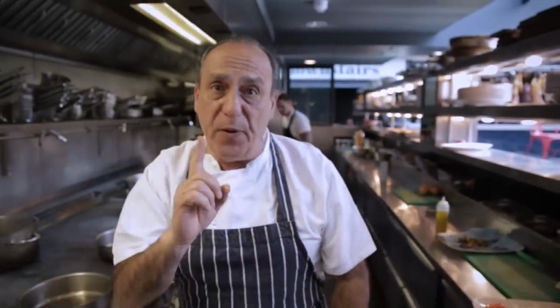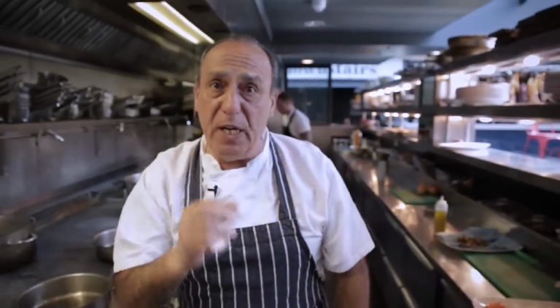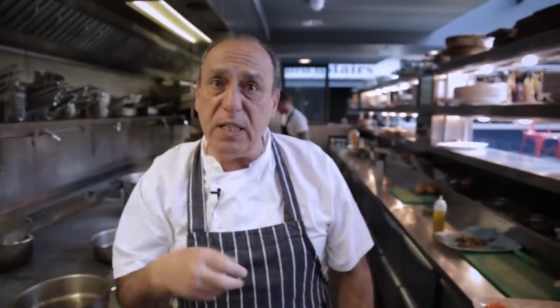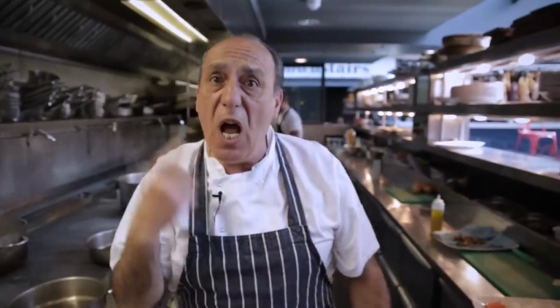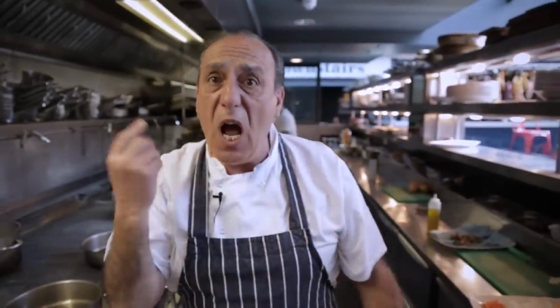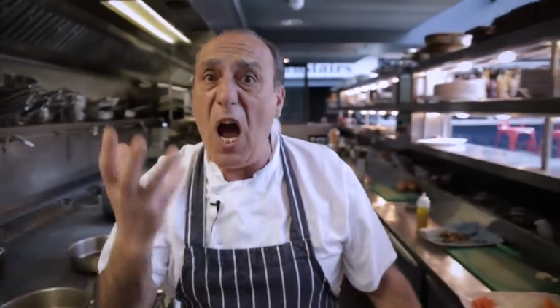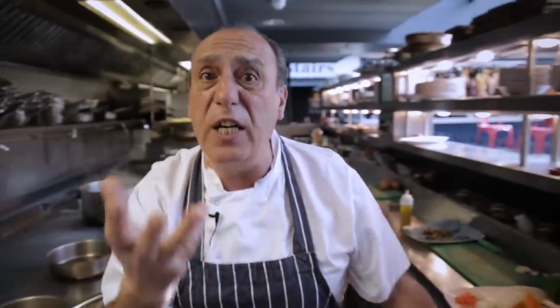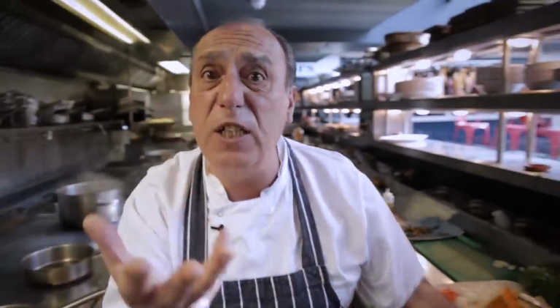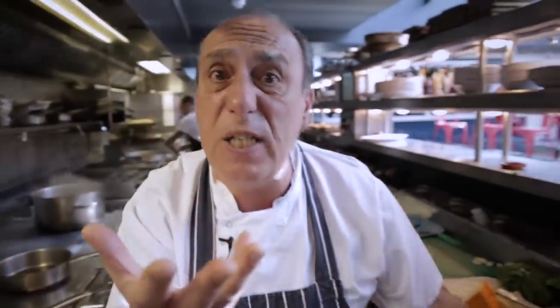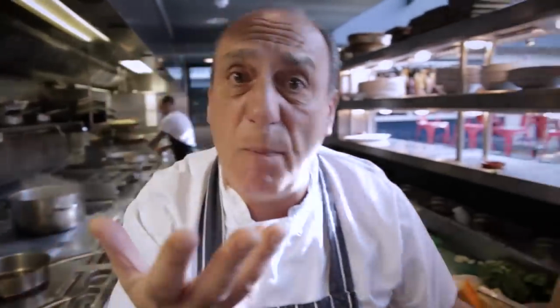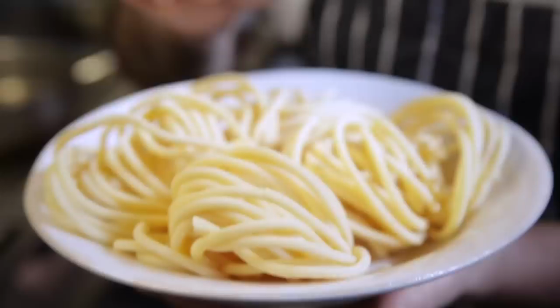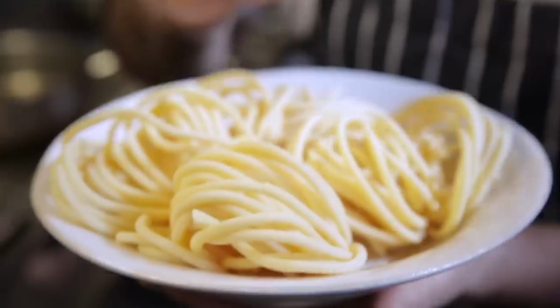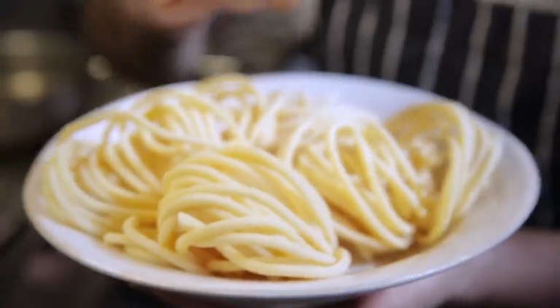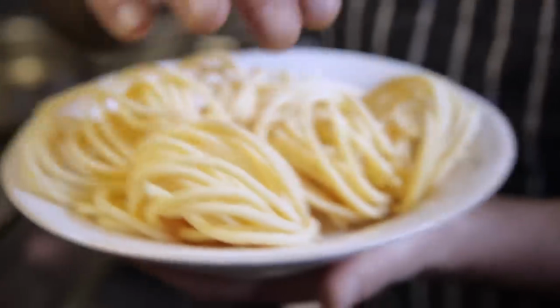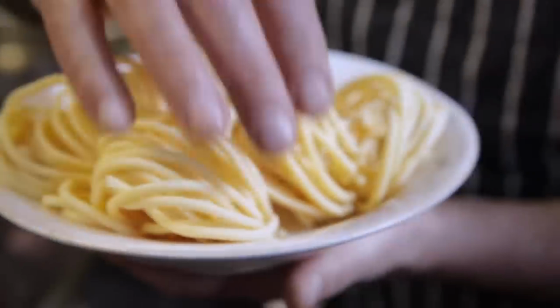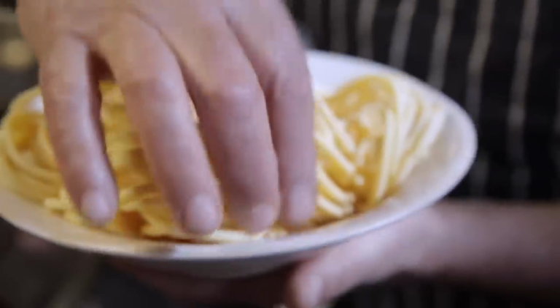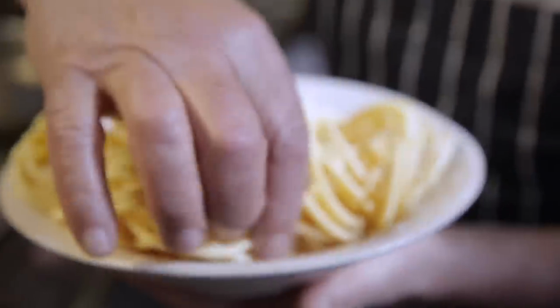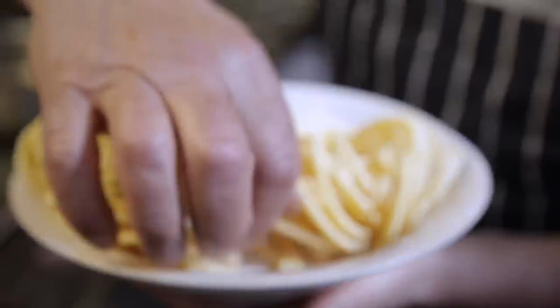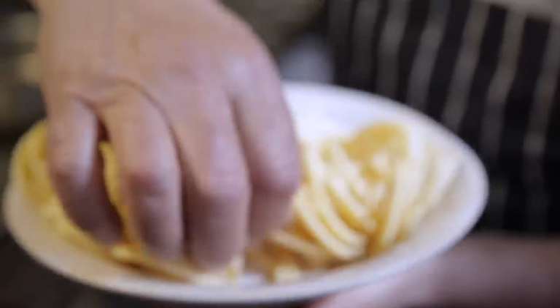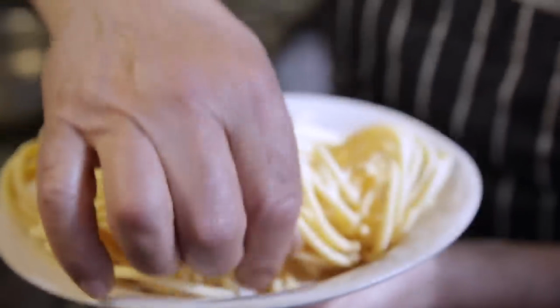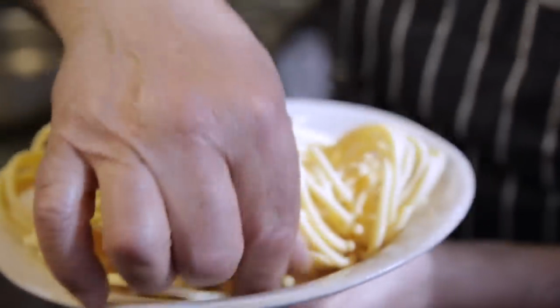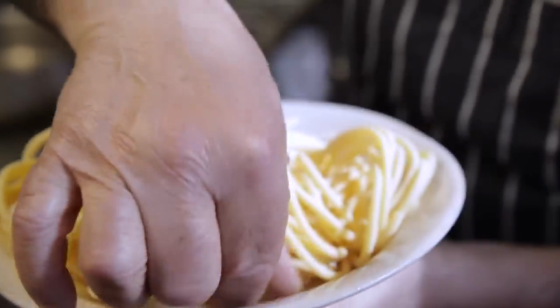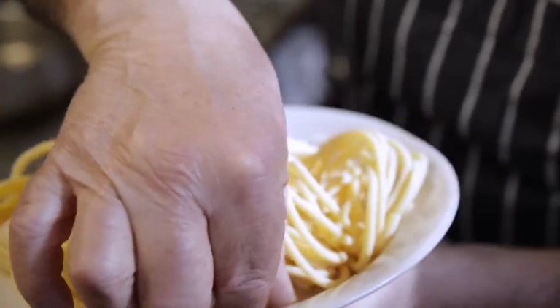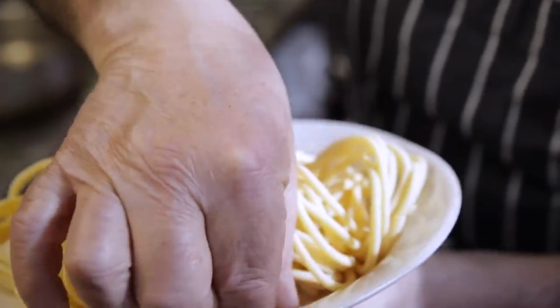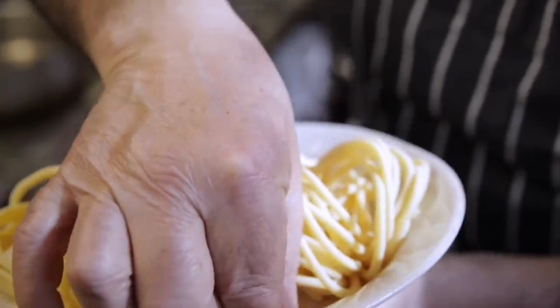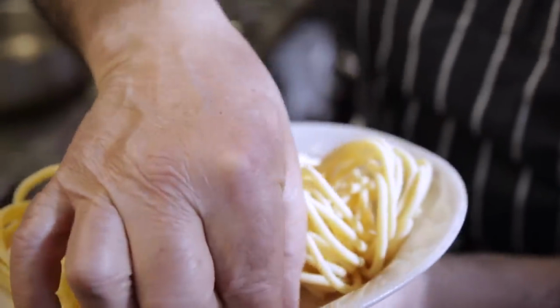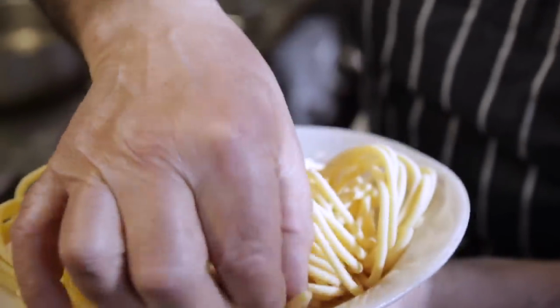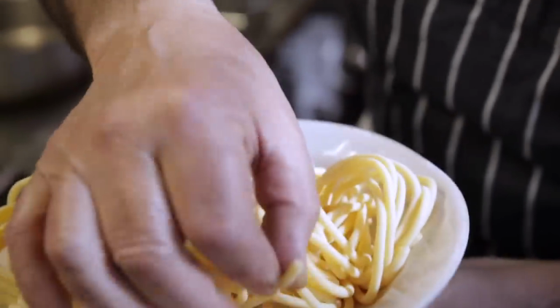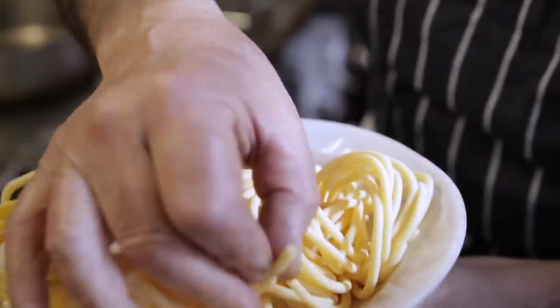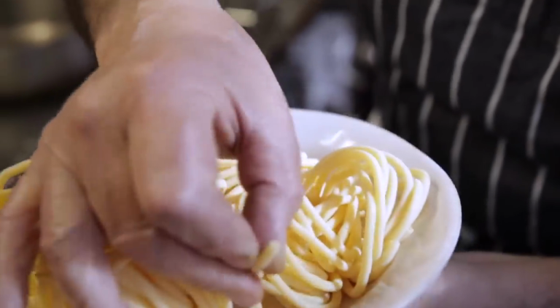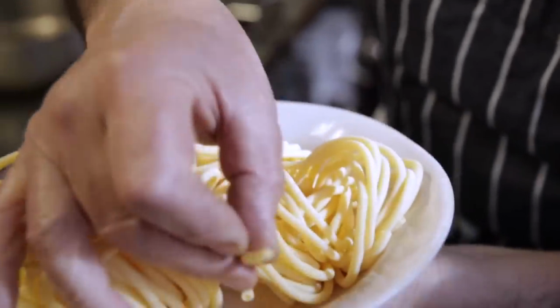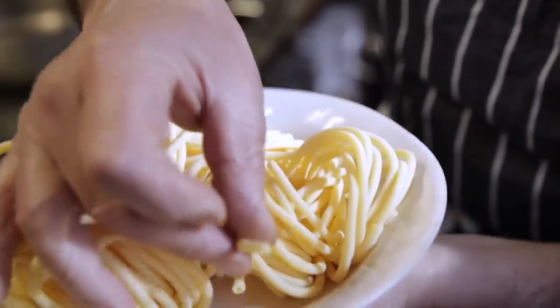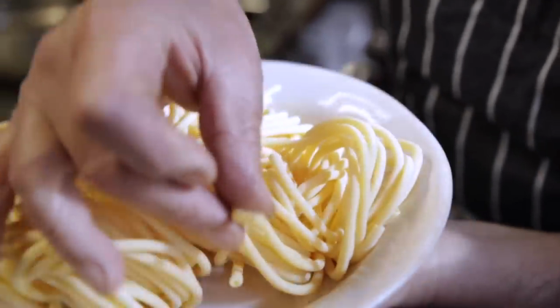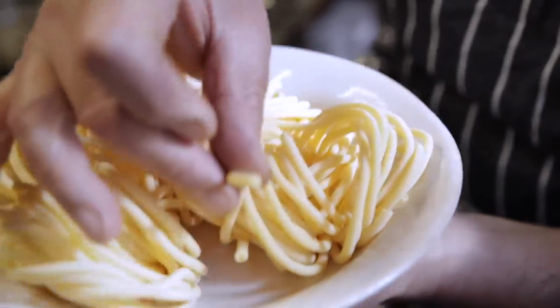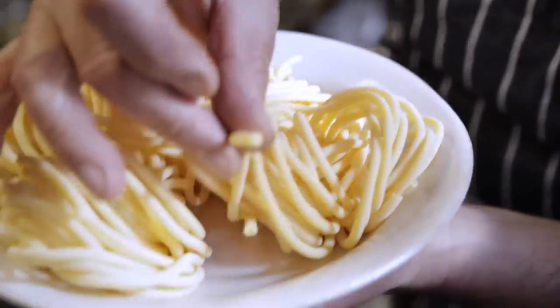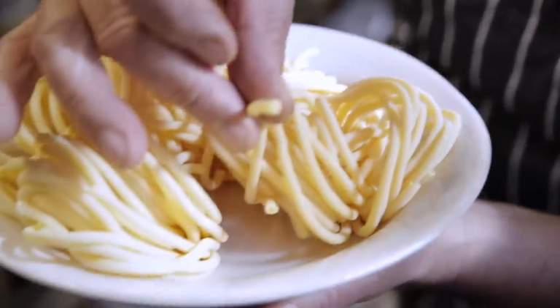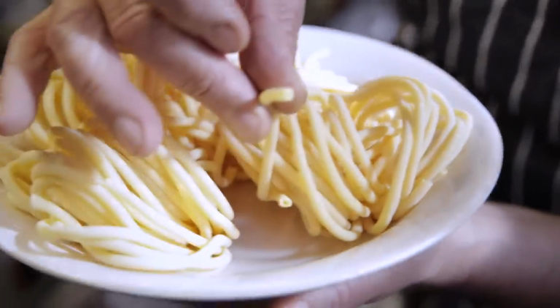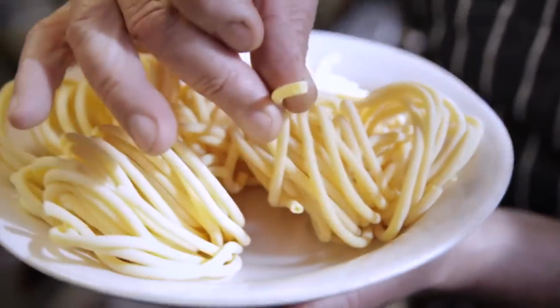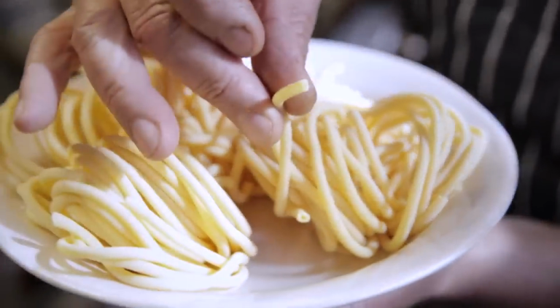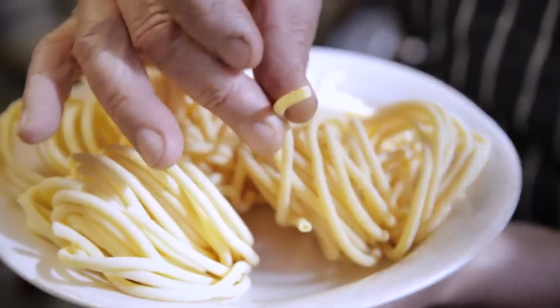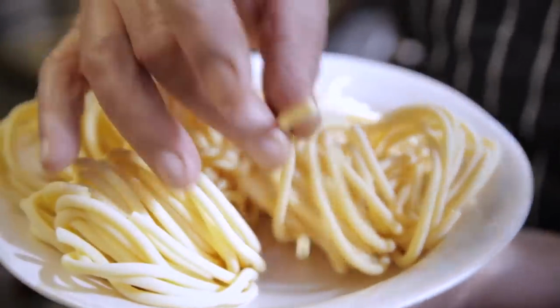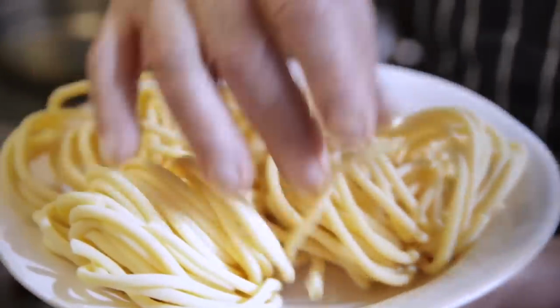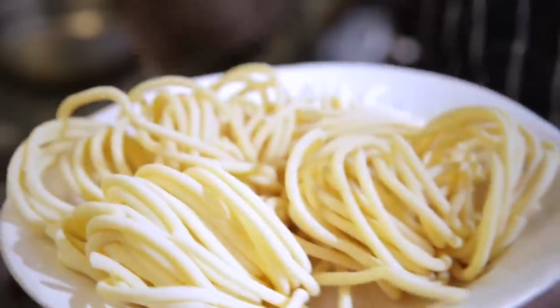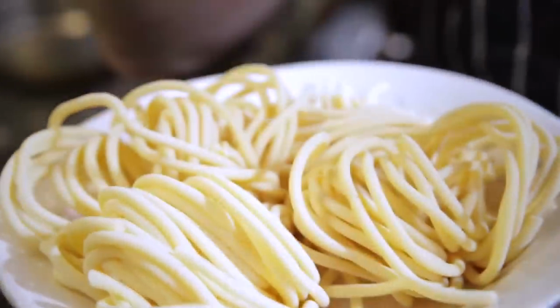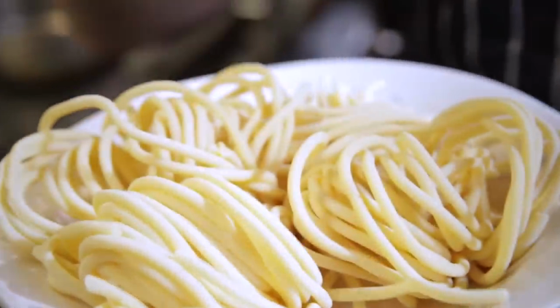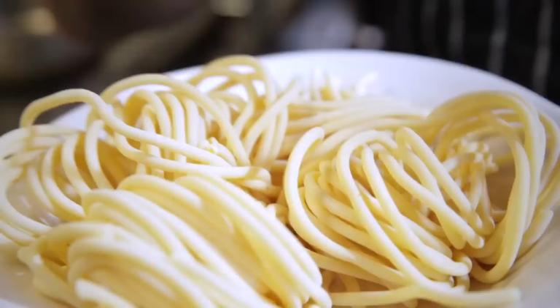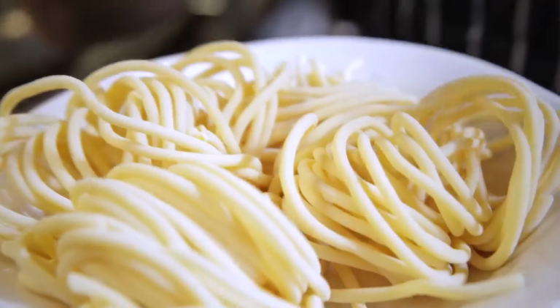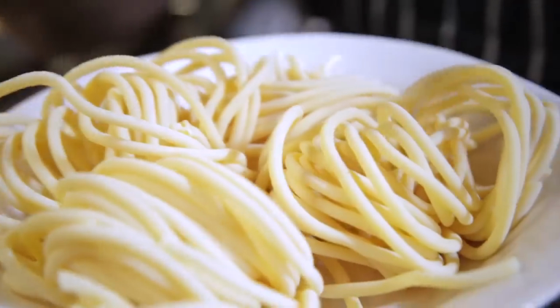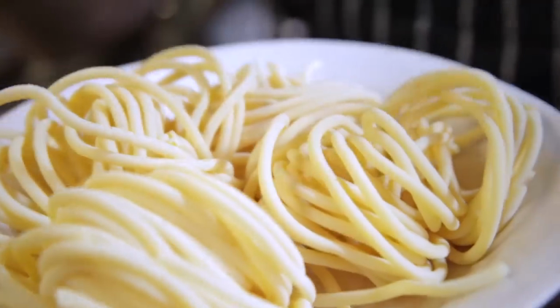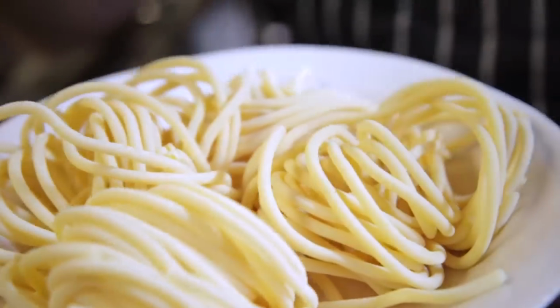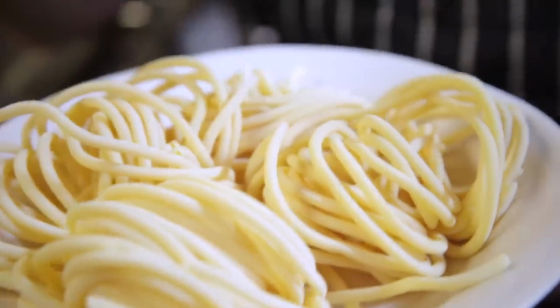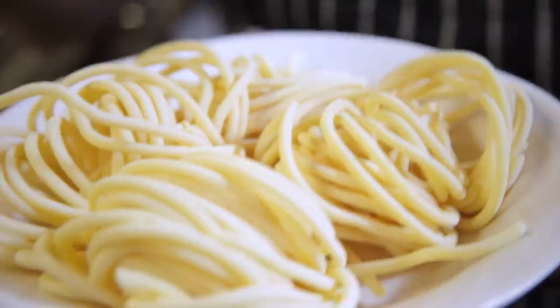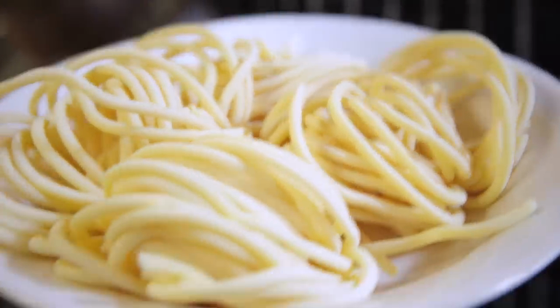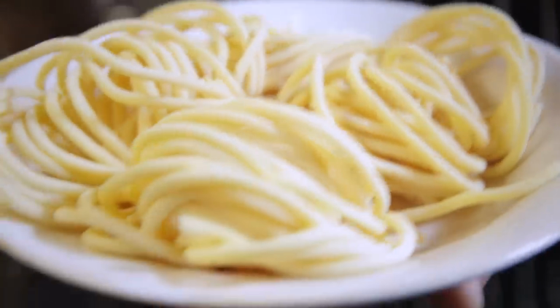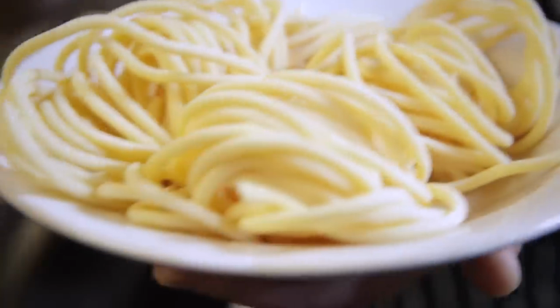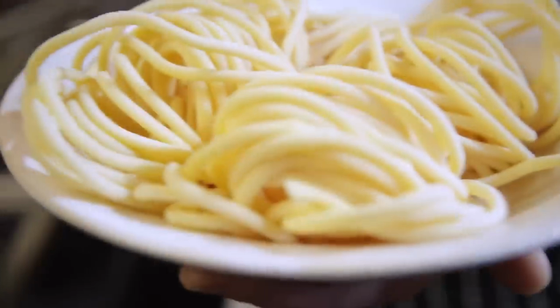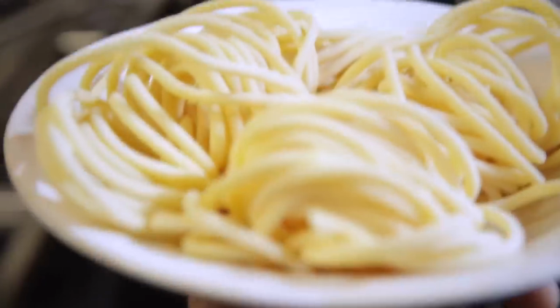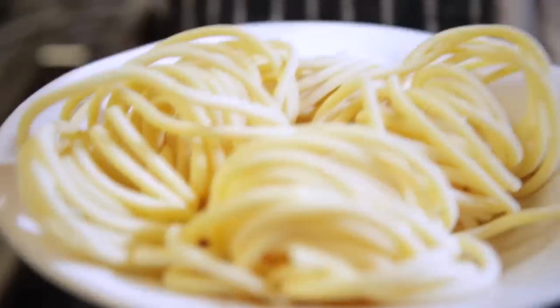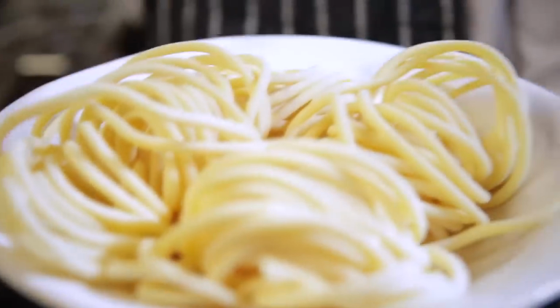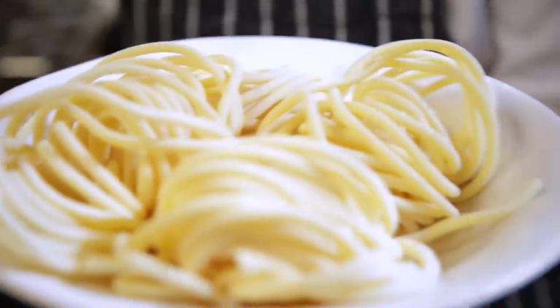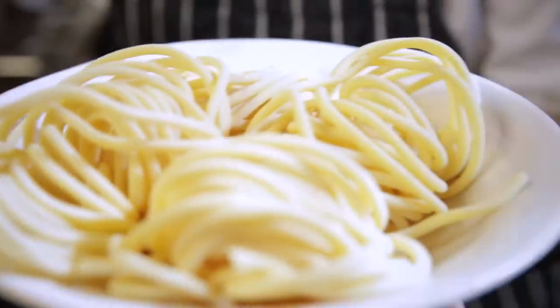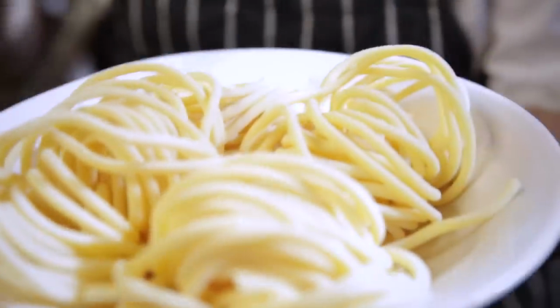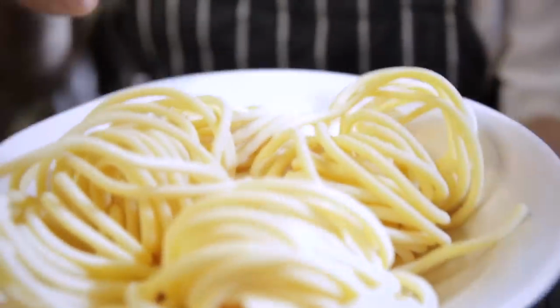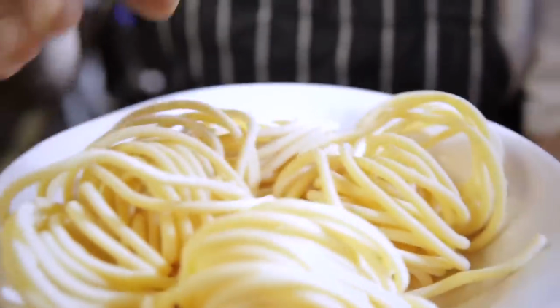First I need some very, very good fresh pasta. You know there is a little hole there — buco means bucati, bucatini.